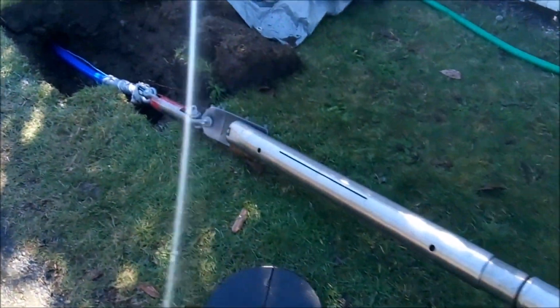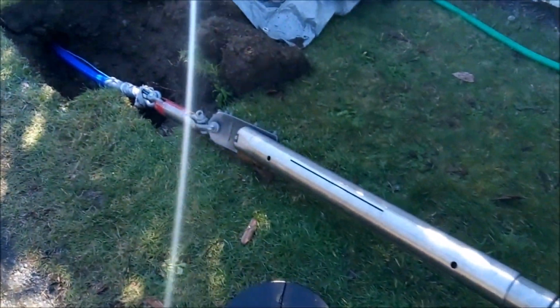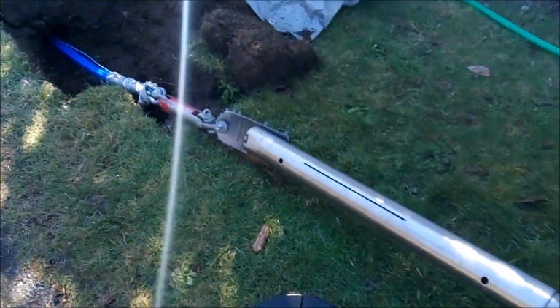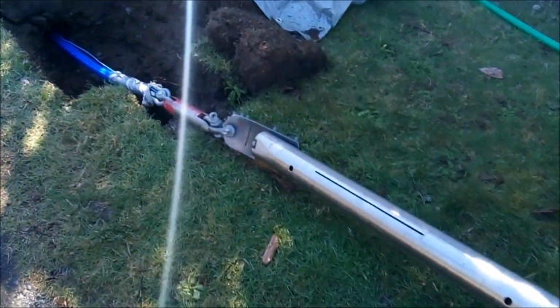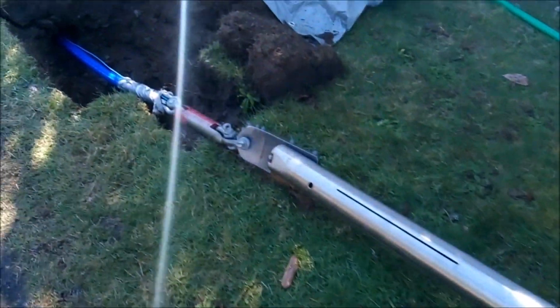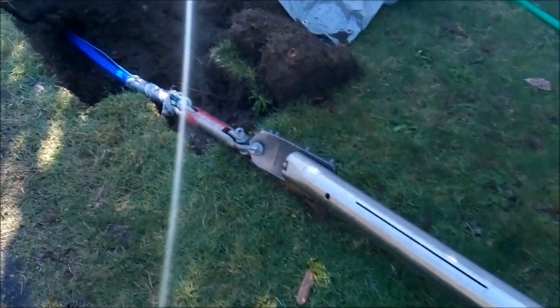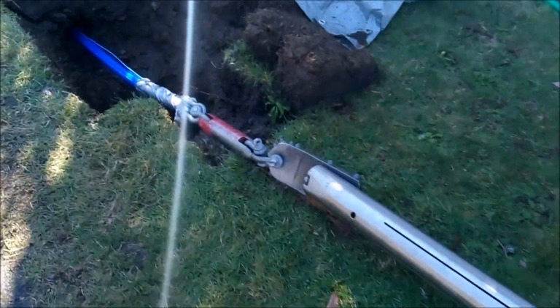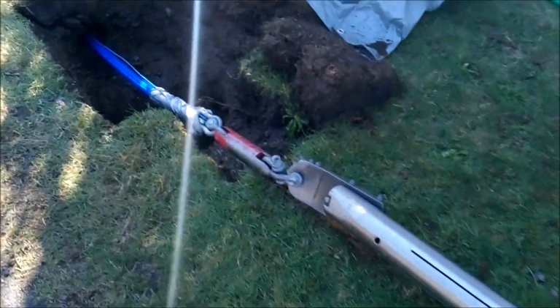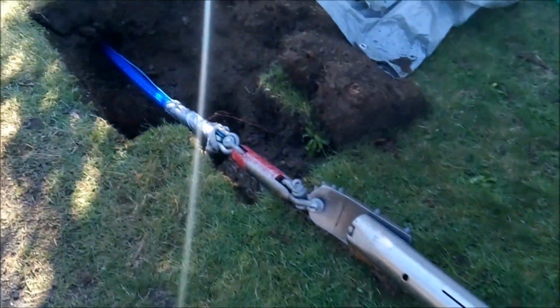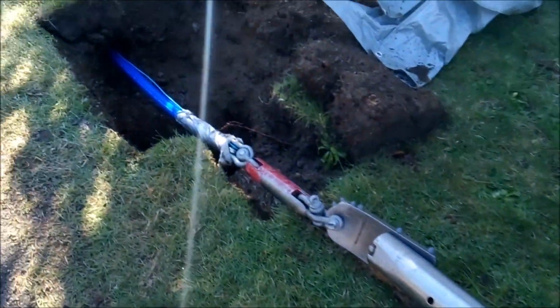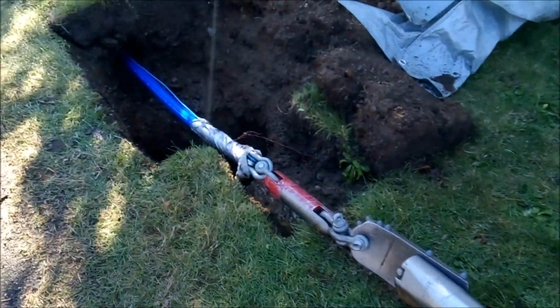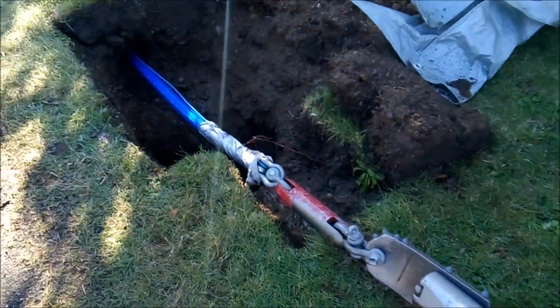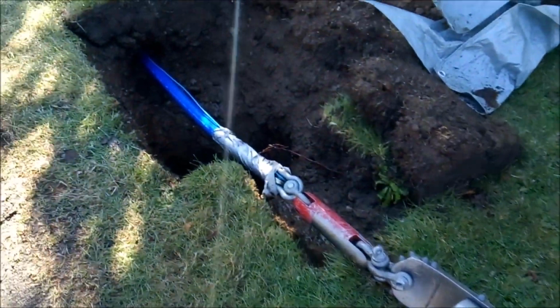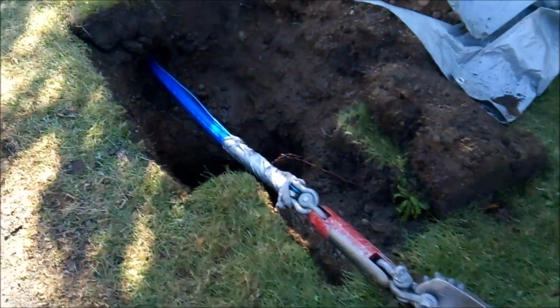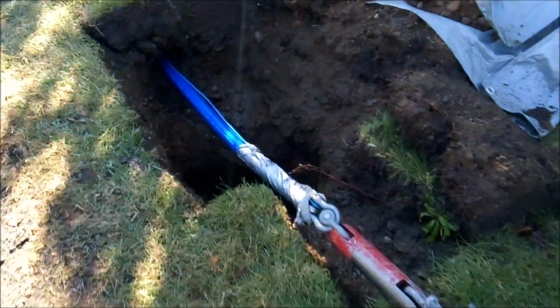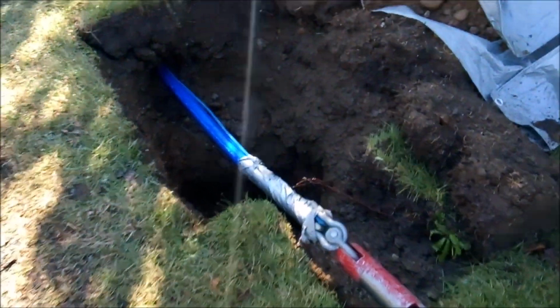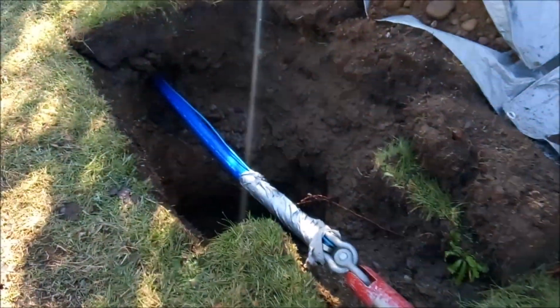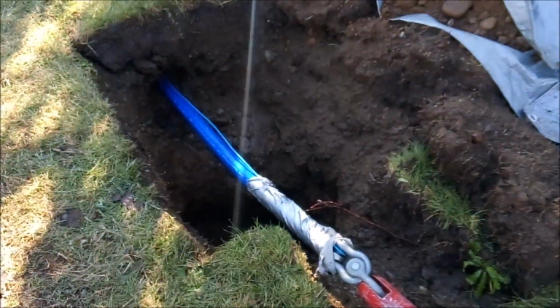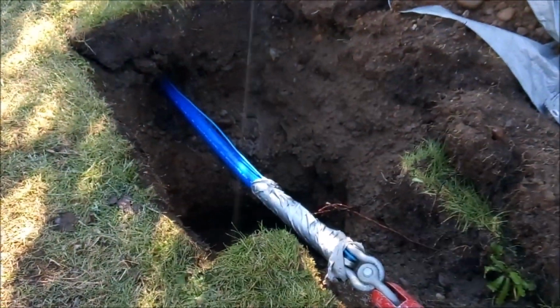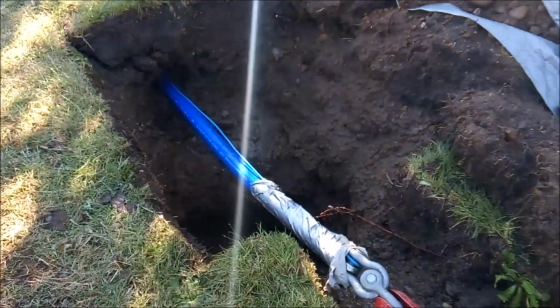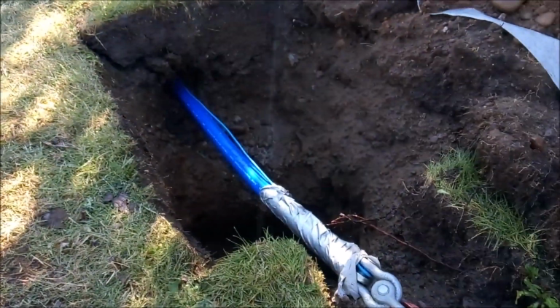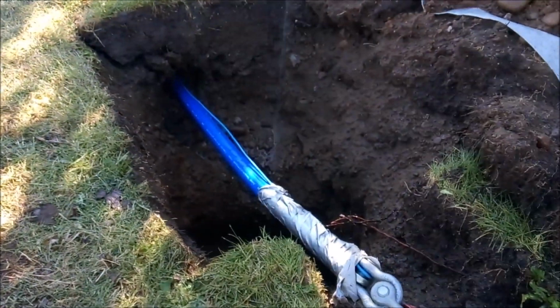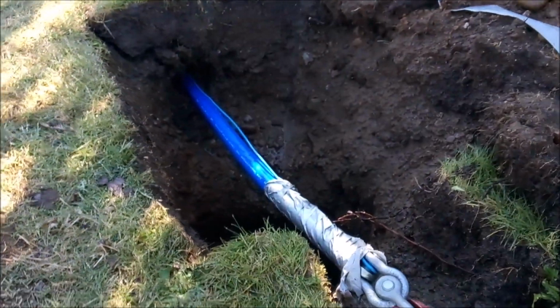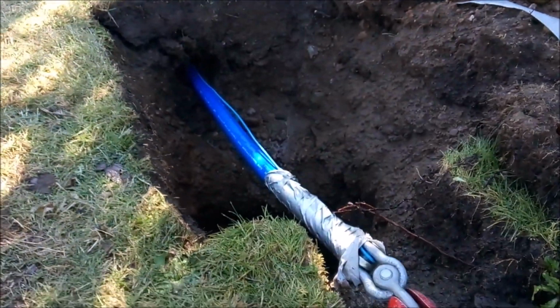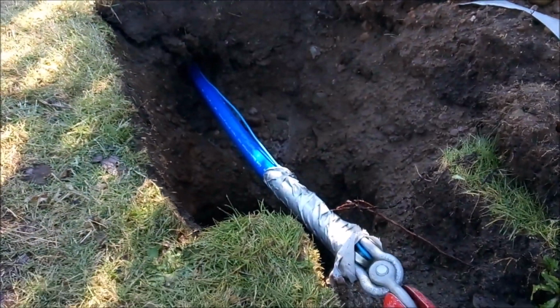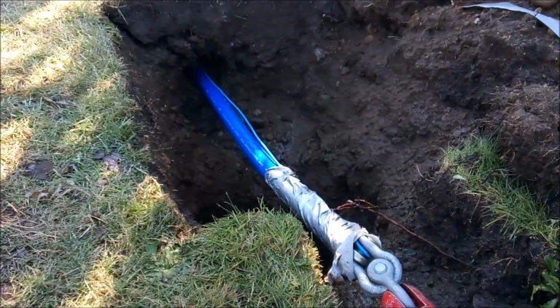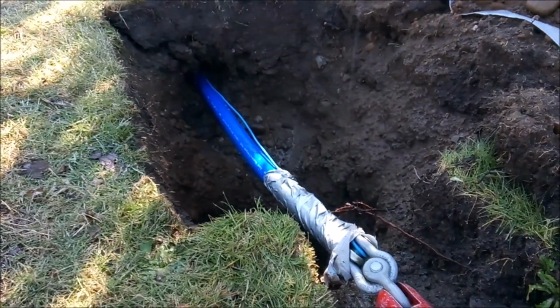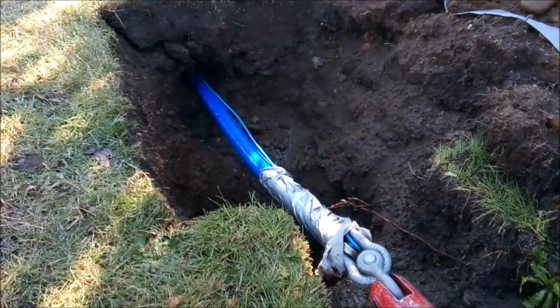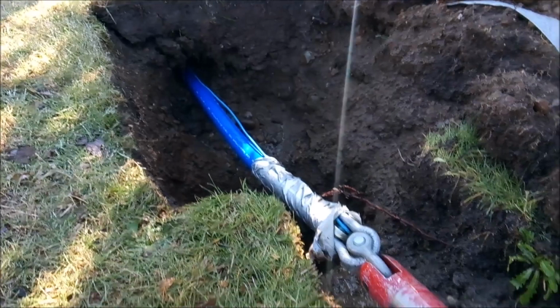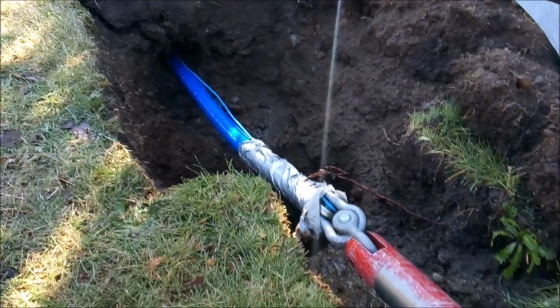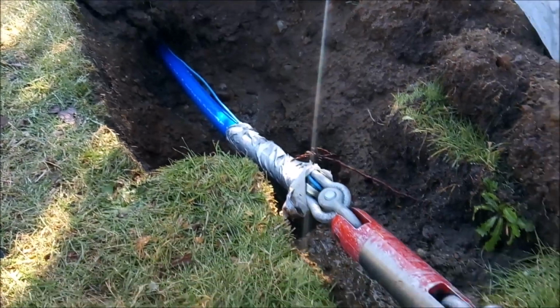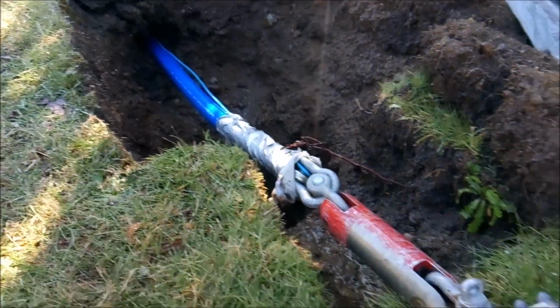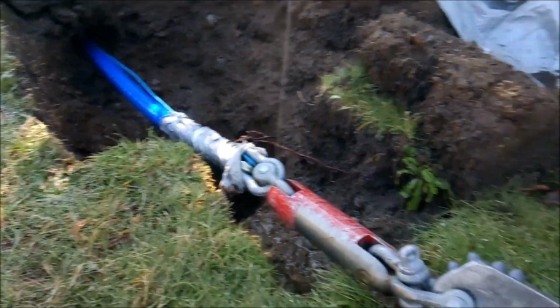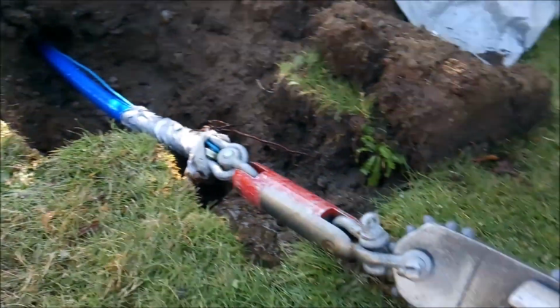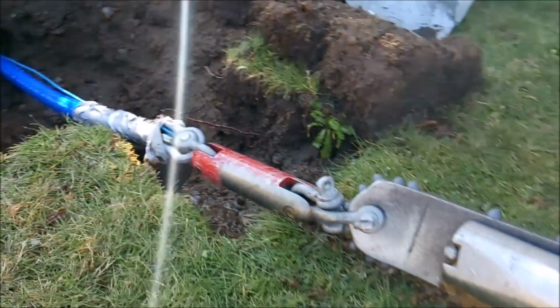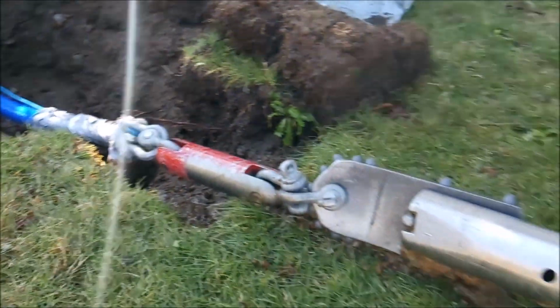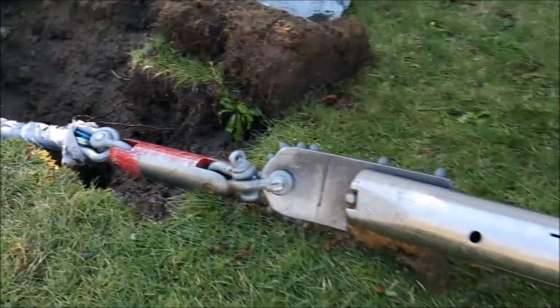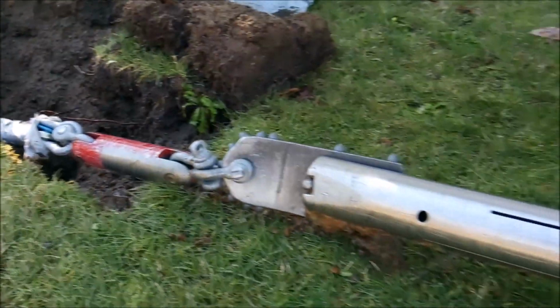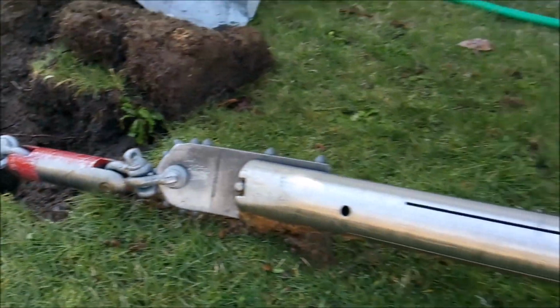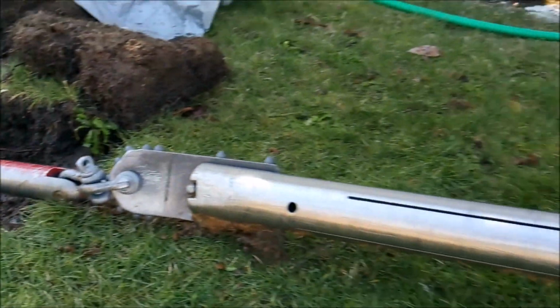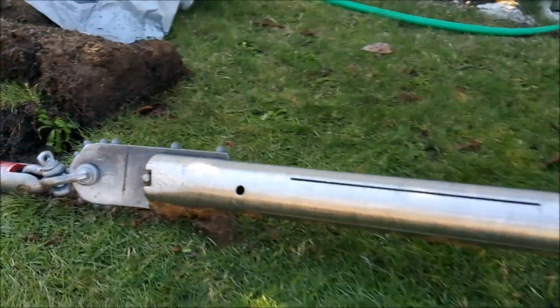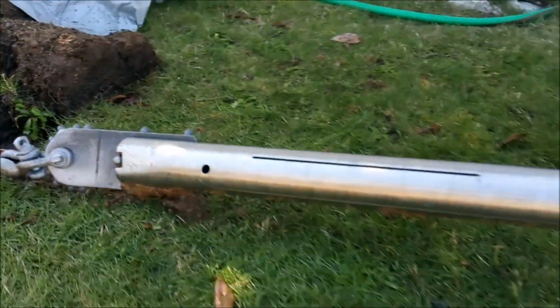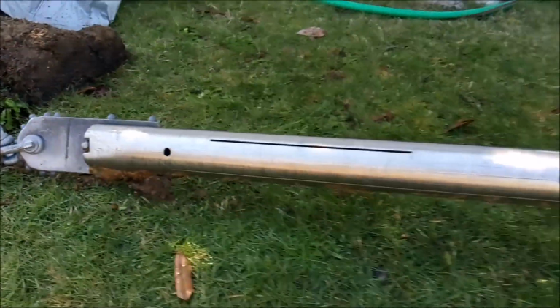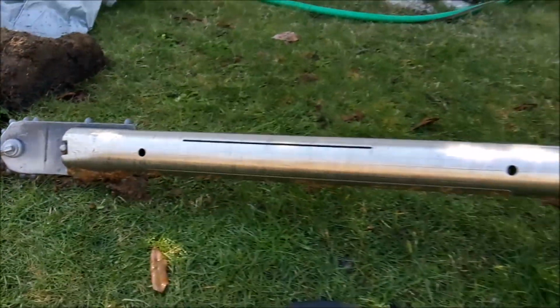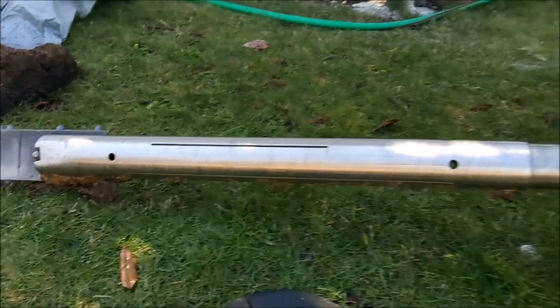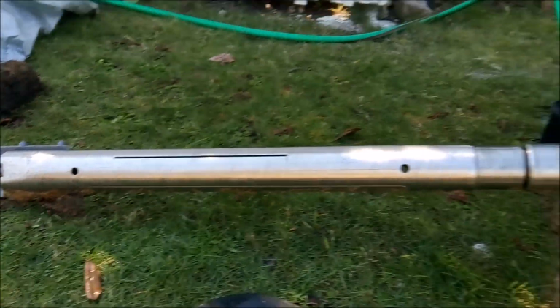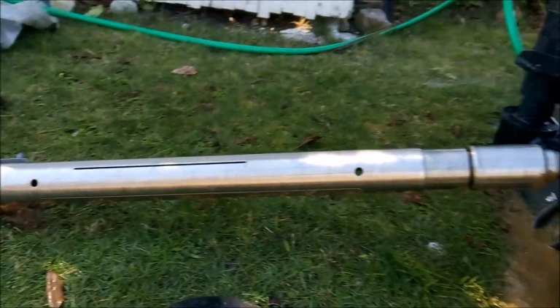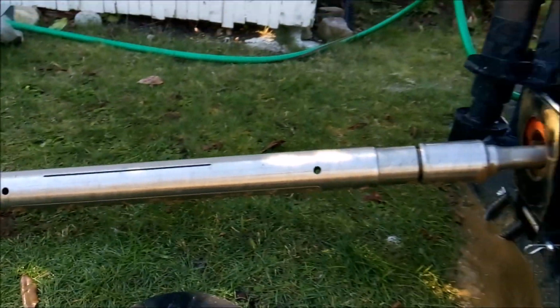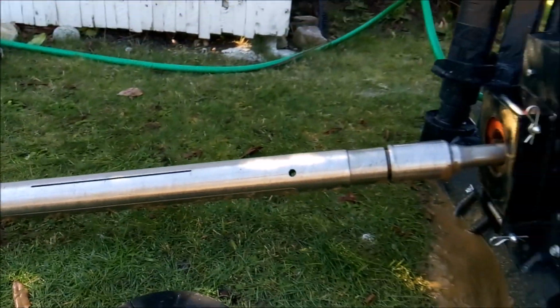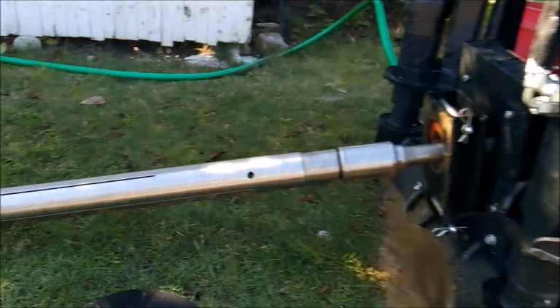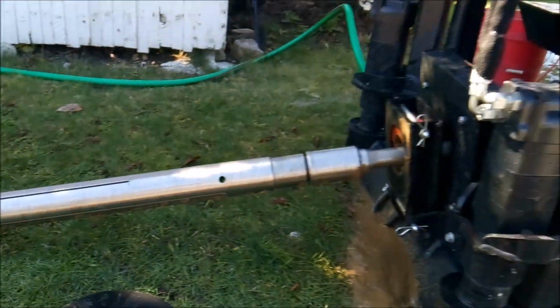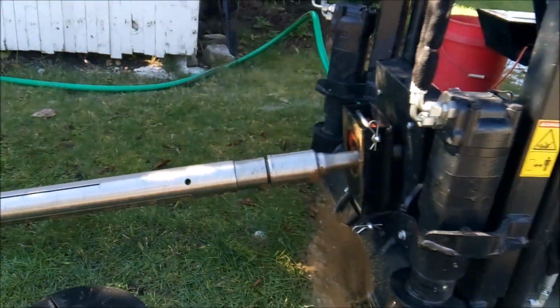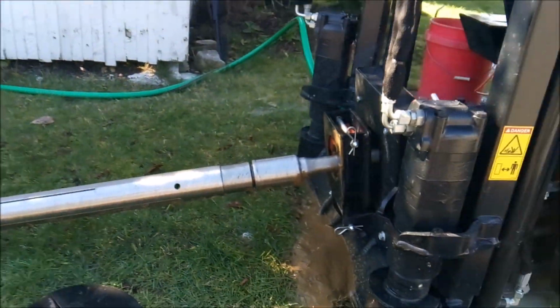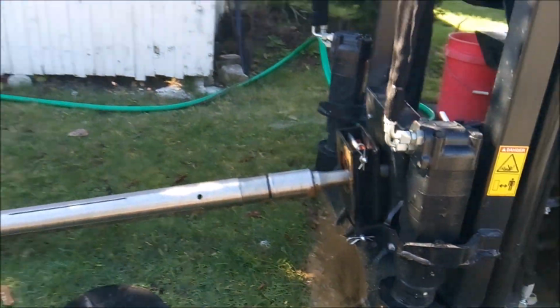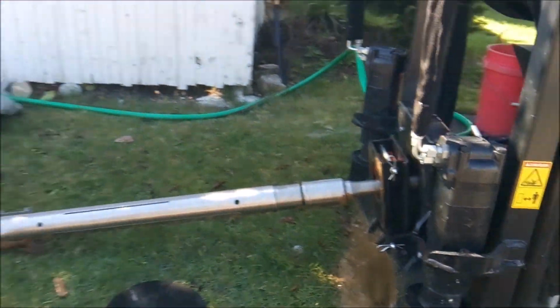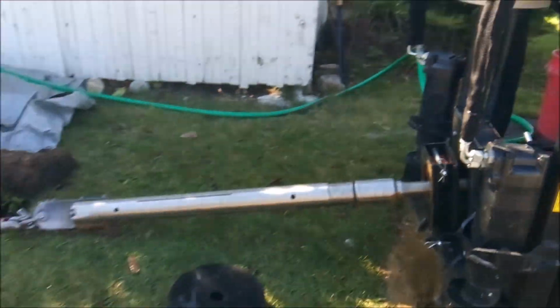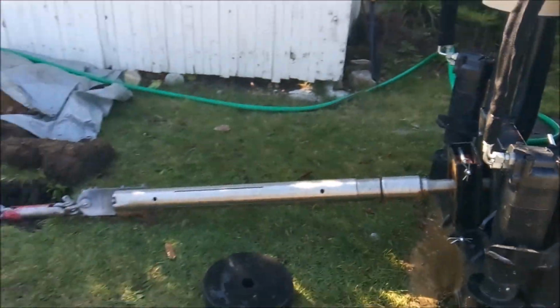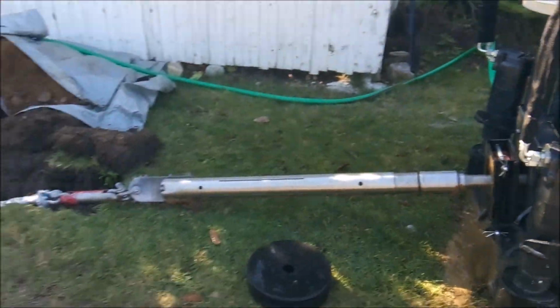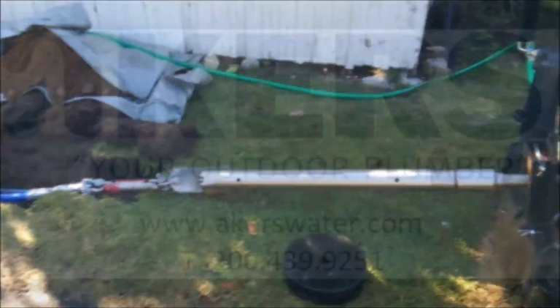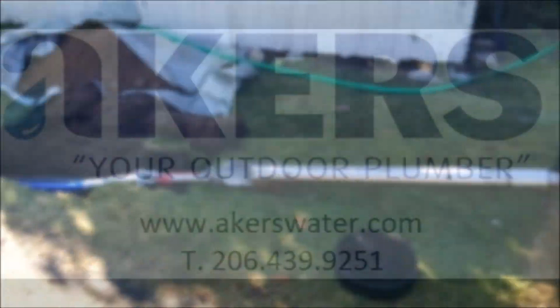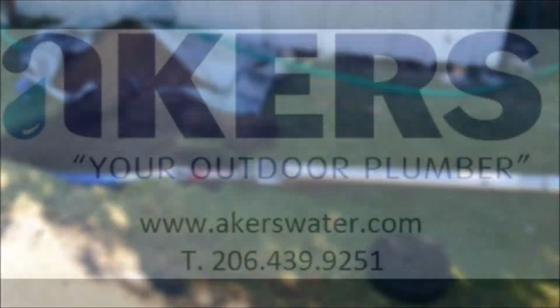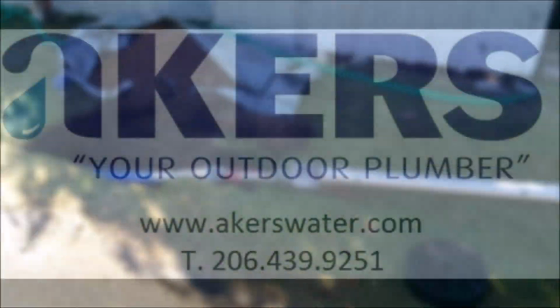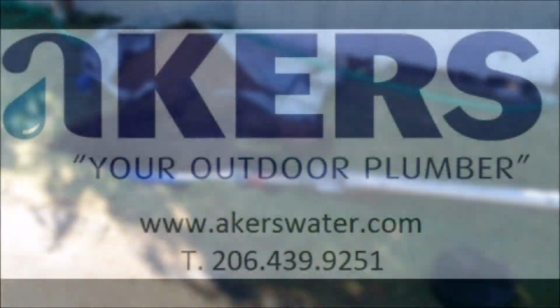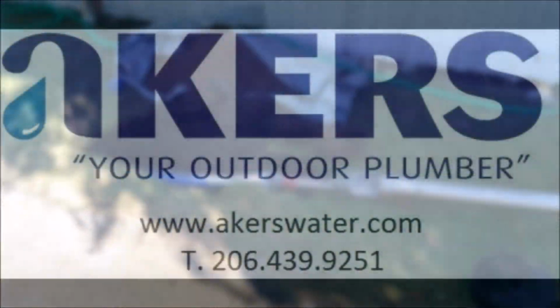Another successful bore by Acres Outdoor Plumbing, providing innovative solutions for your outdoor plumbing problems.